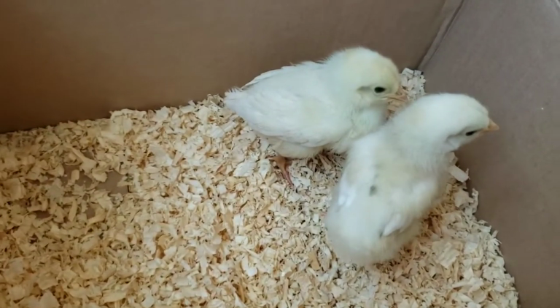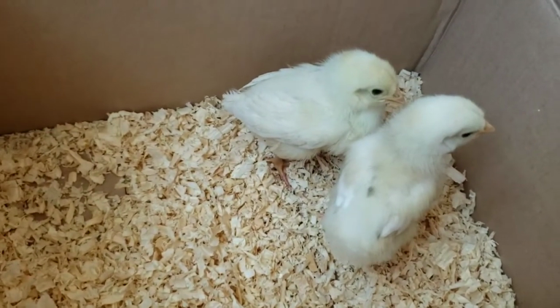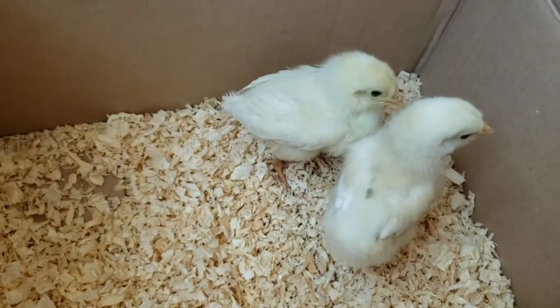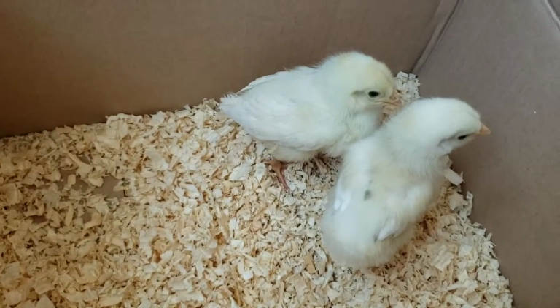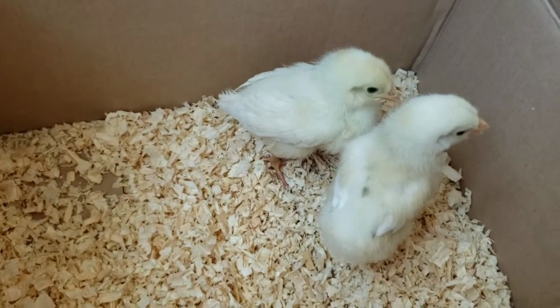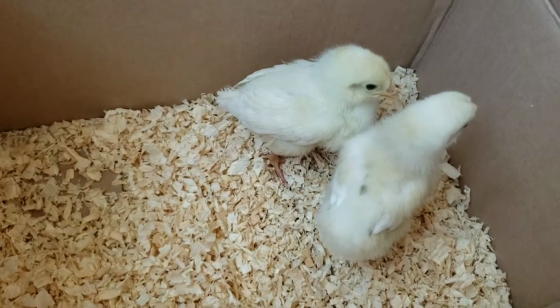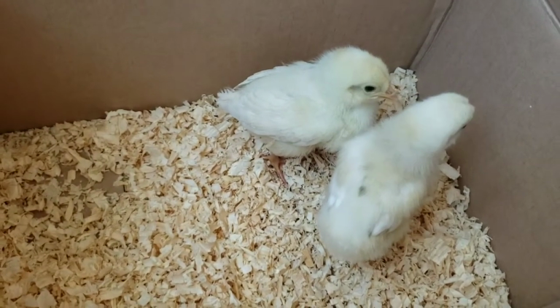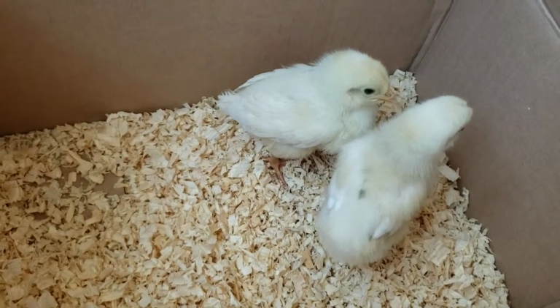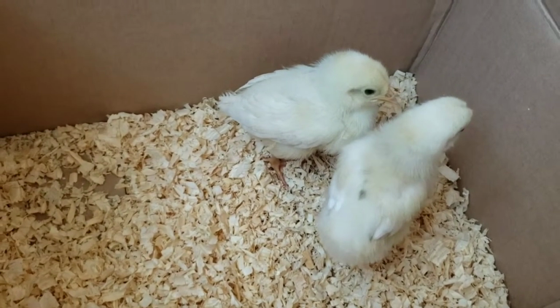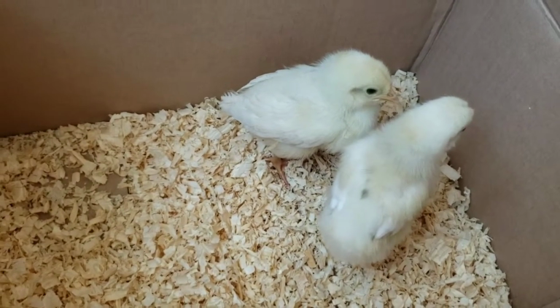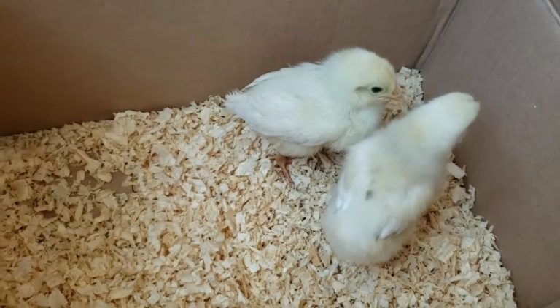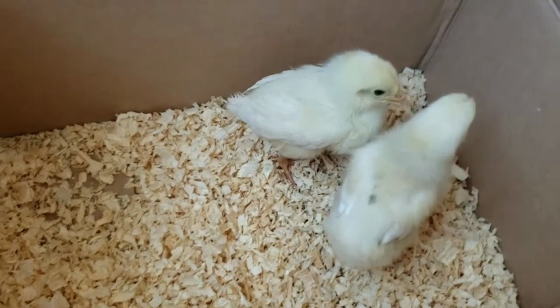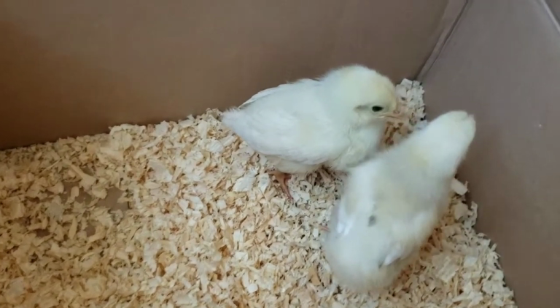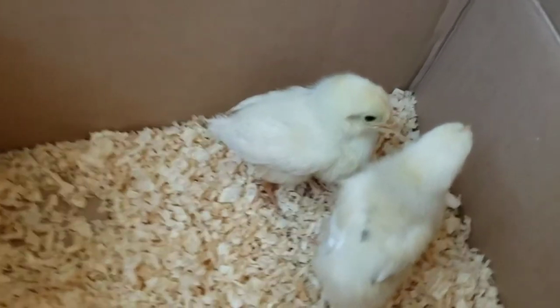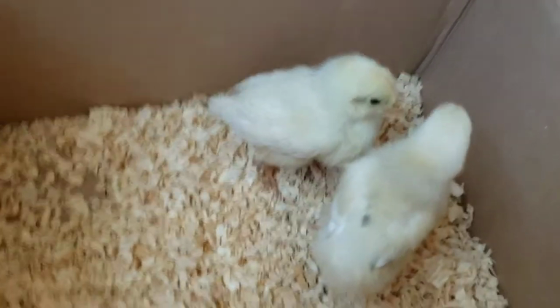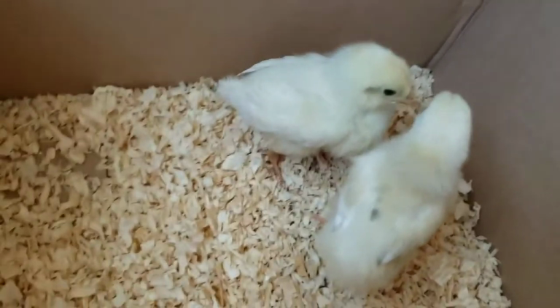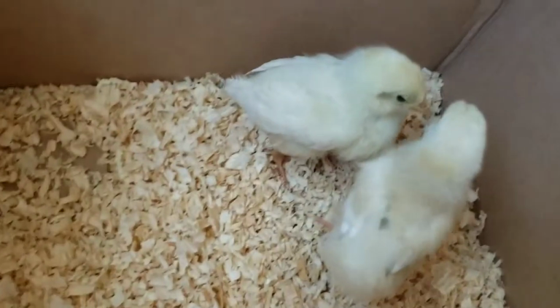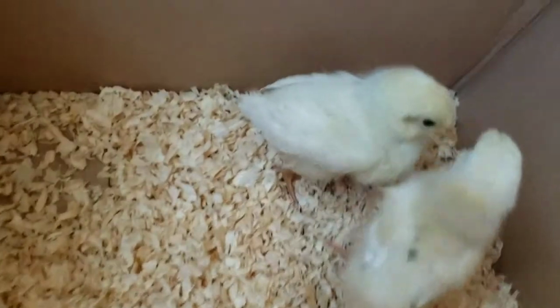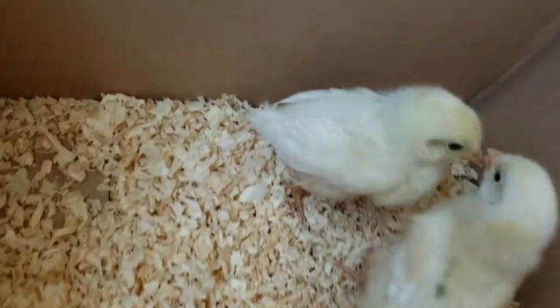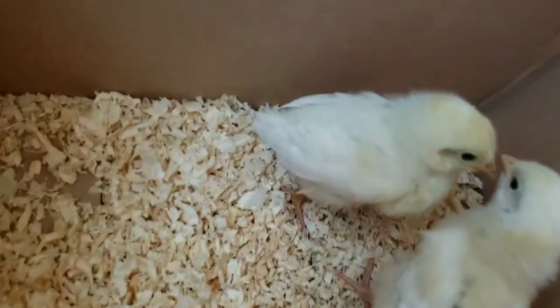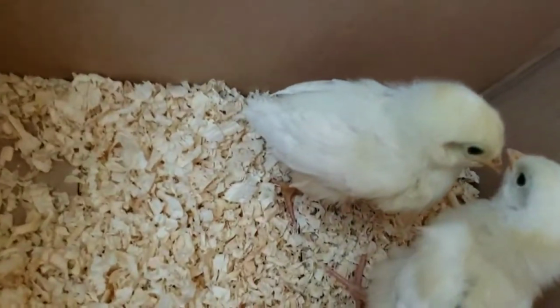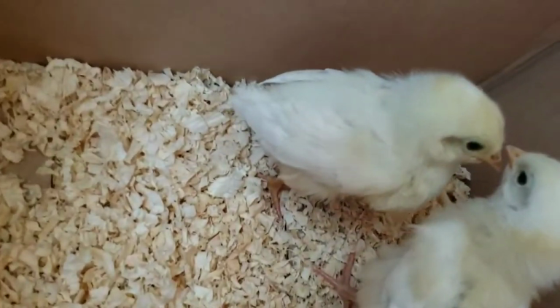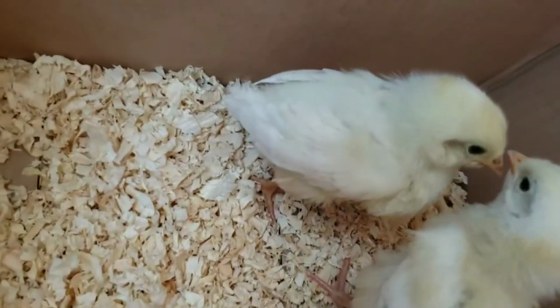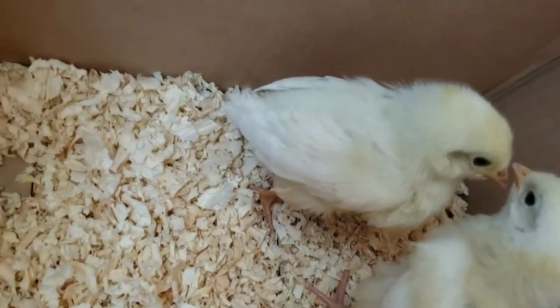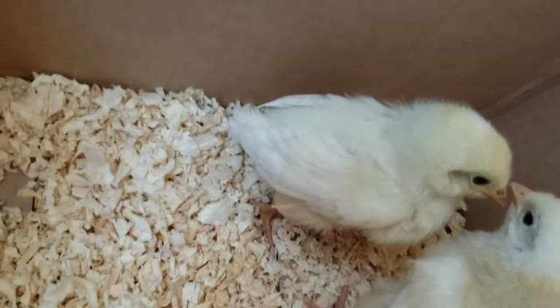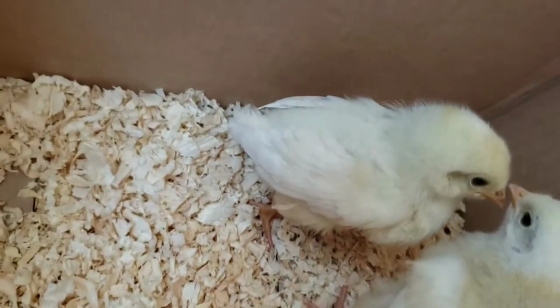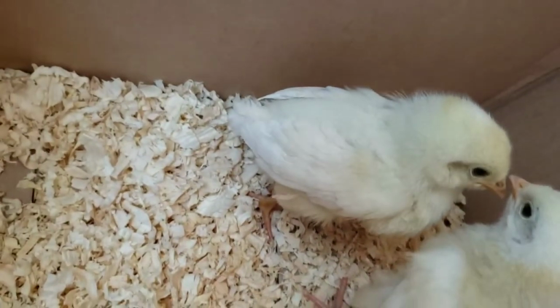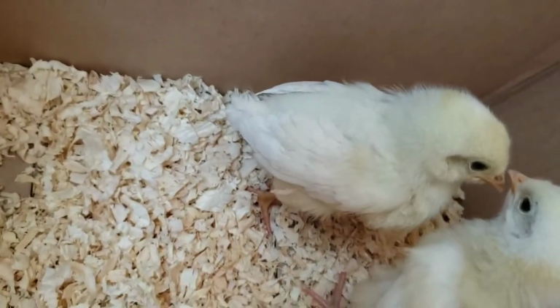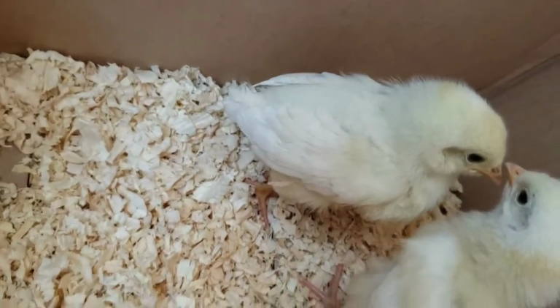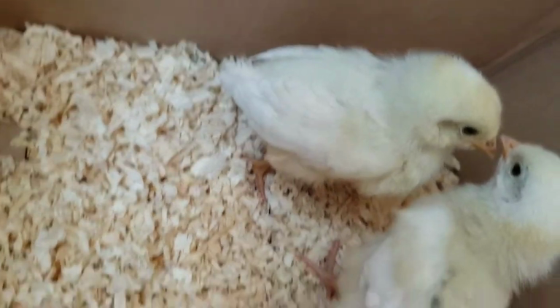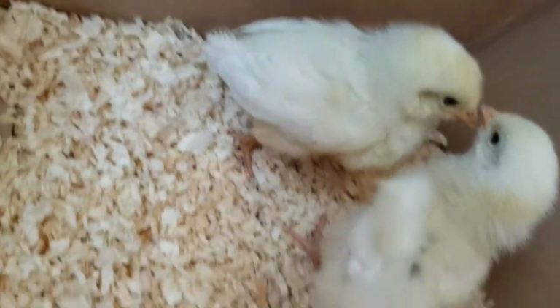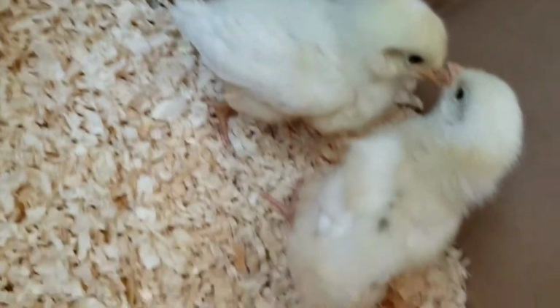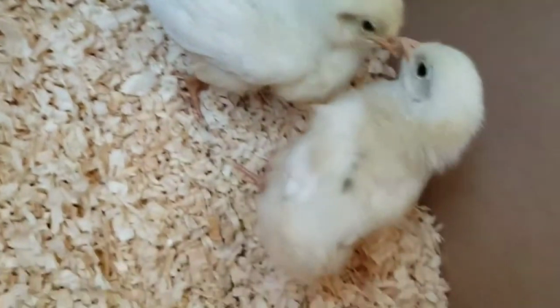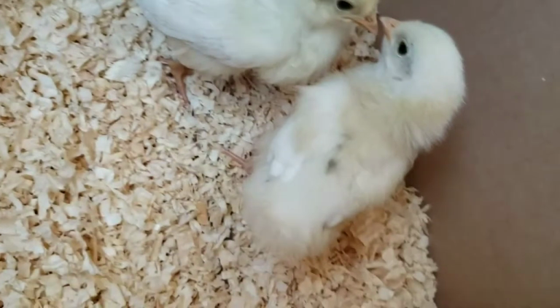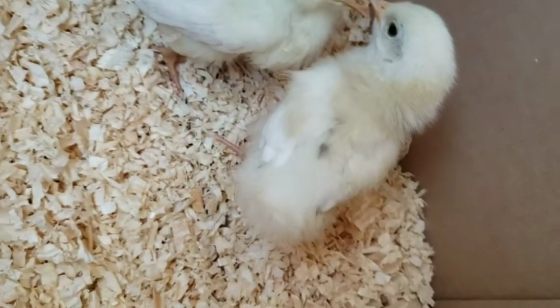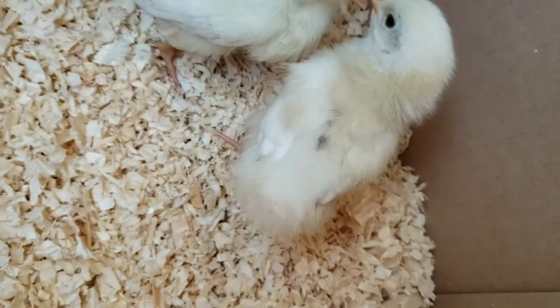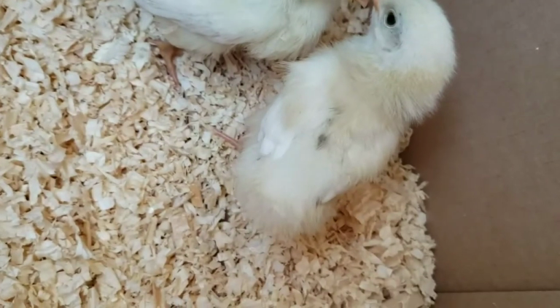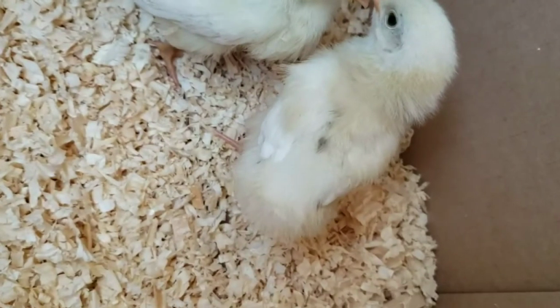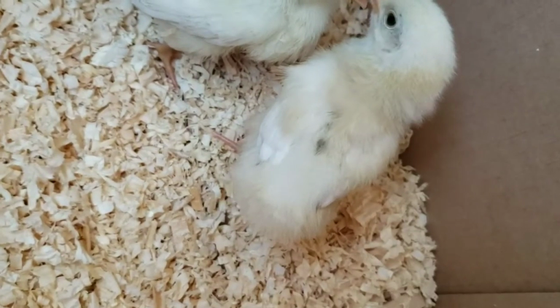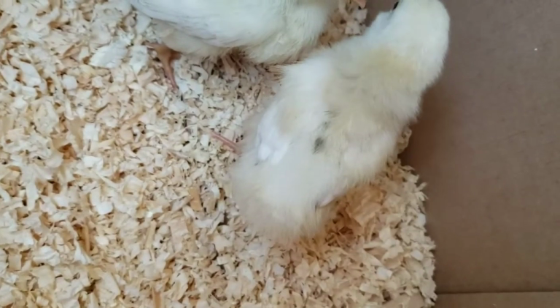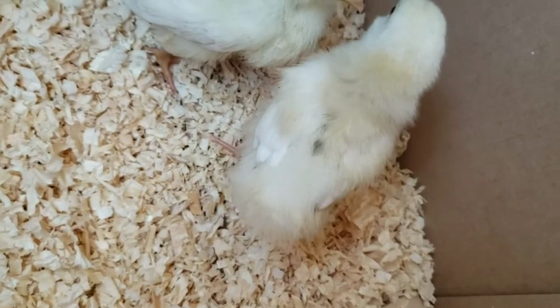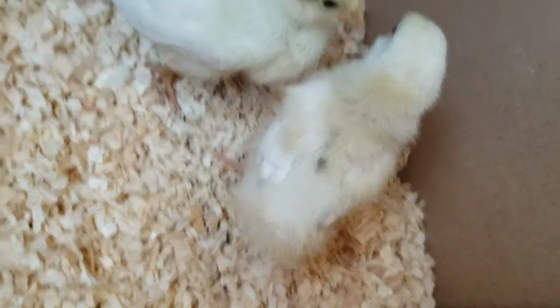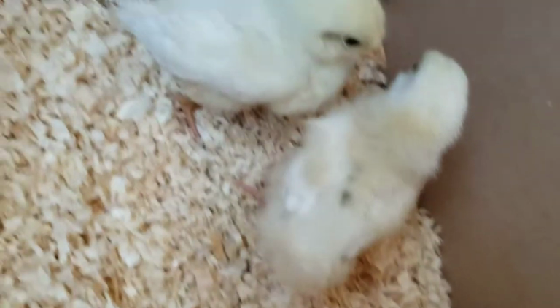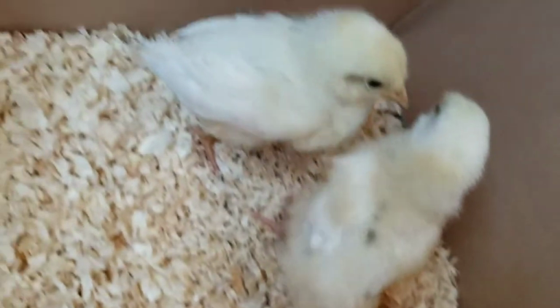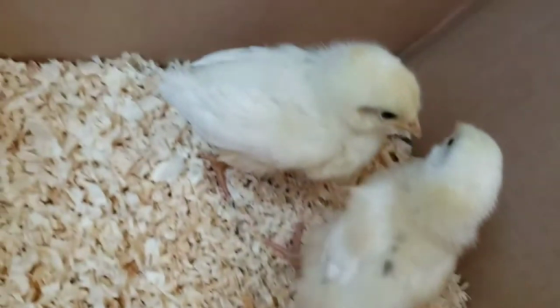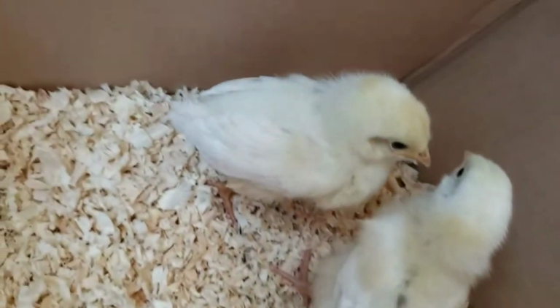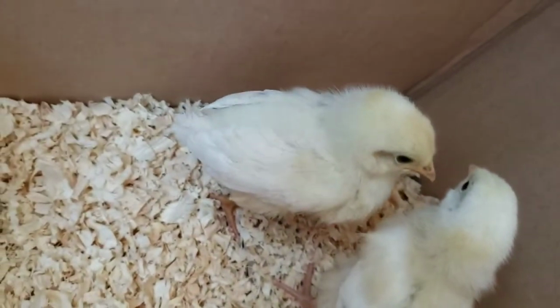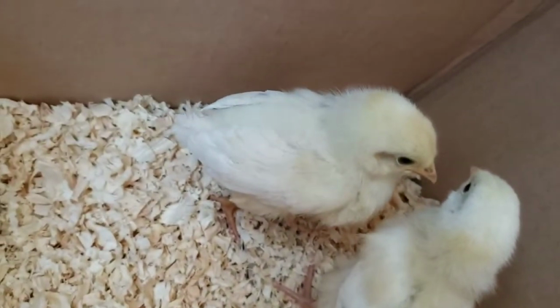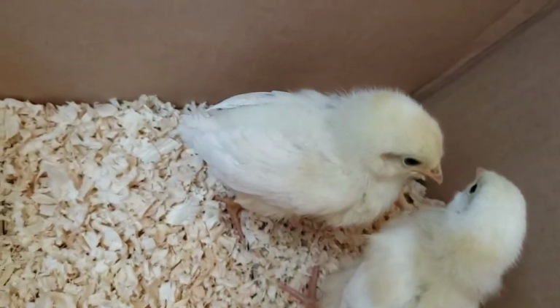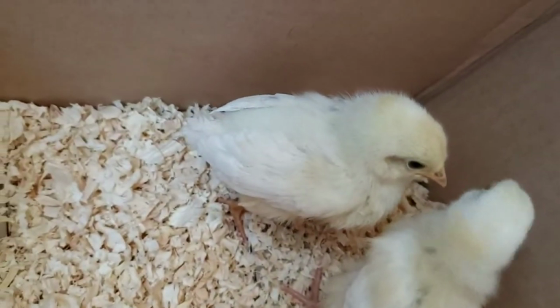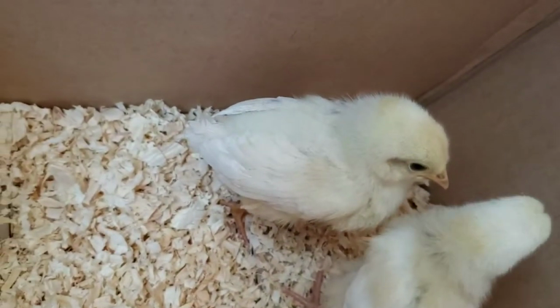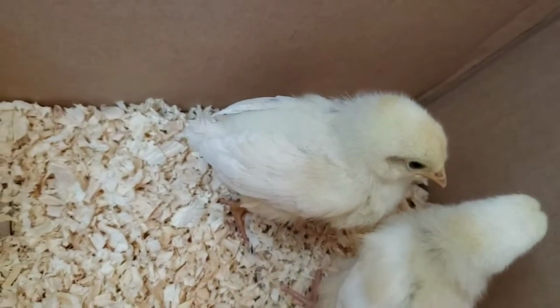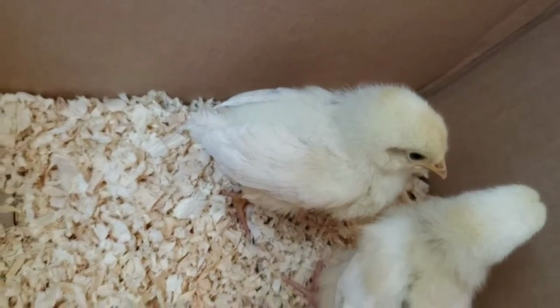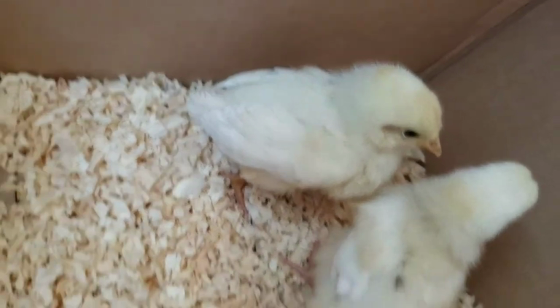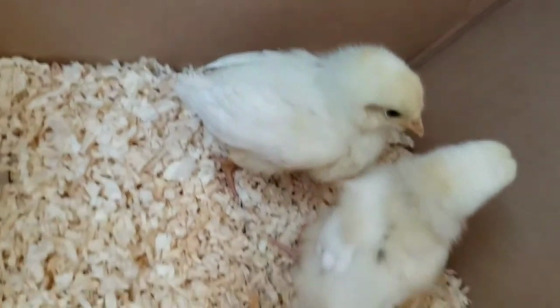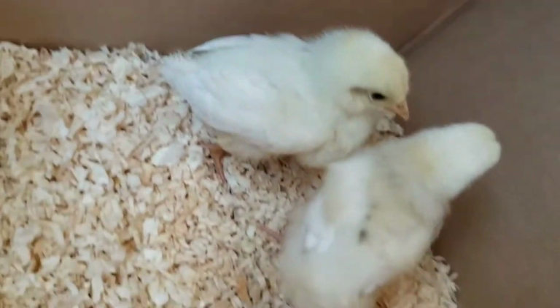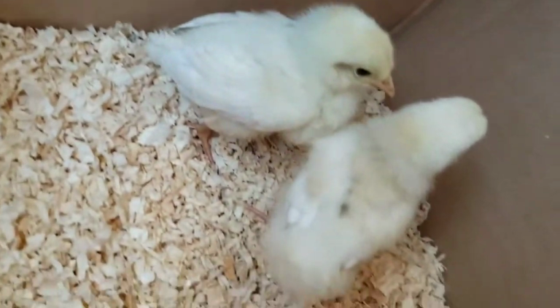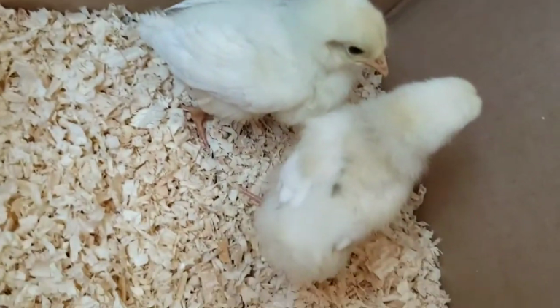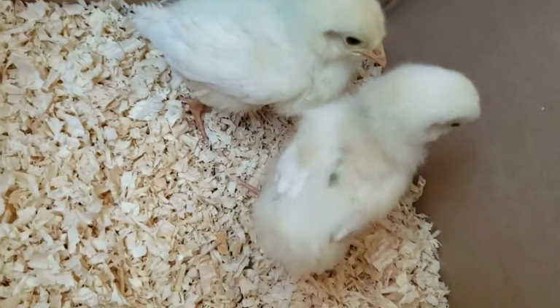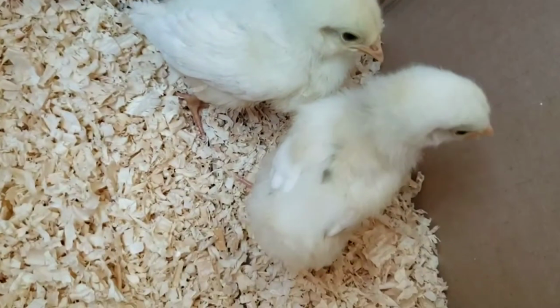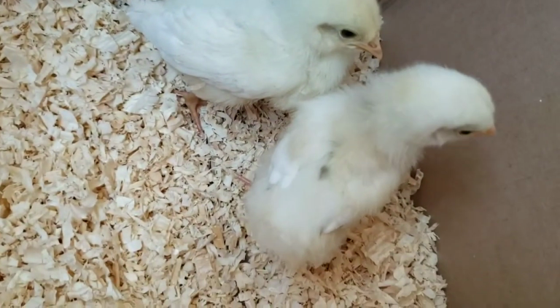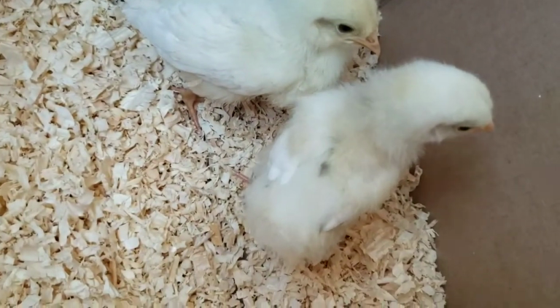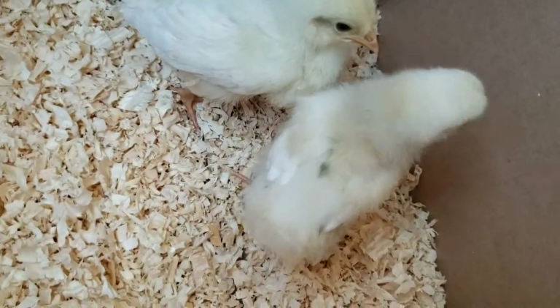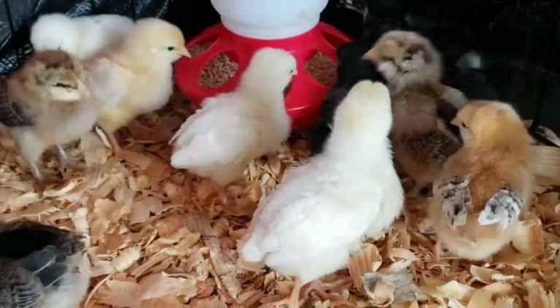Here's a side-by-side of the two. They are the exact same breed, the exact same age, and one has very tiny feathers and the other one has pretty full feathers.